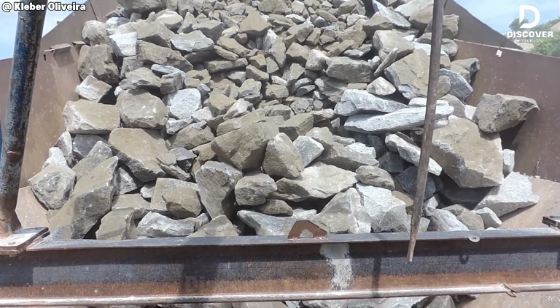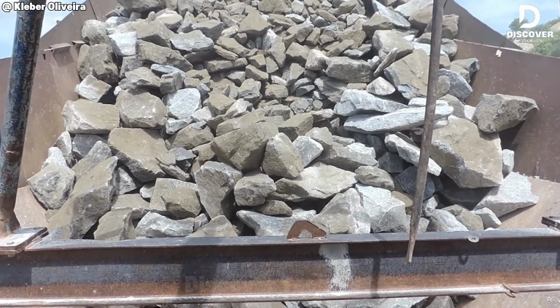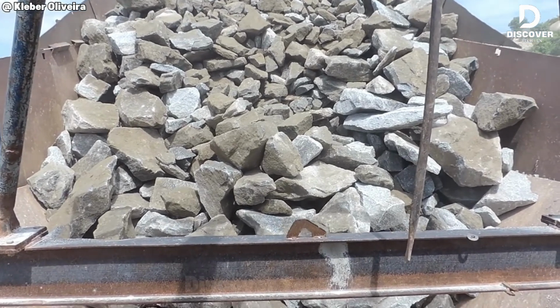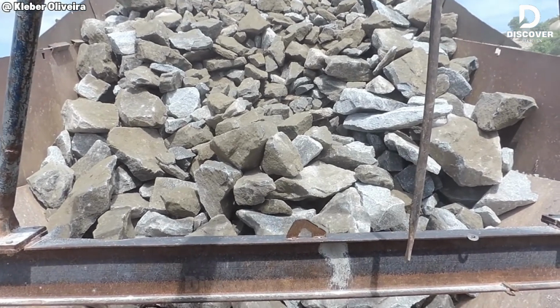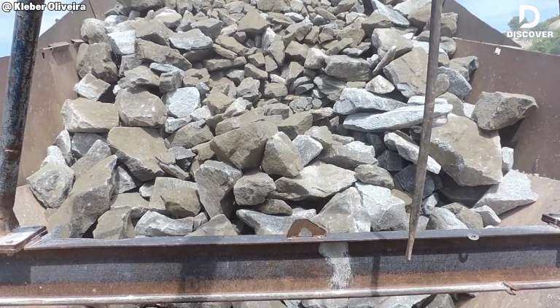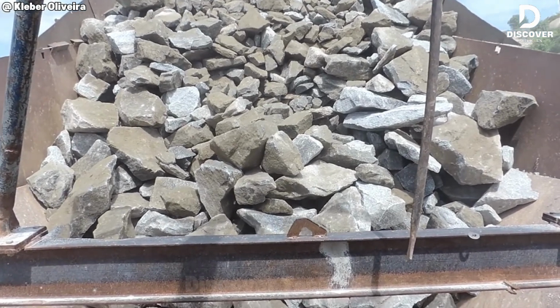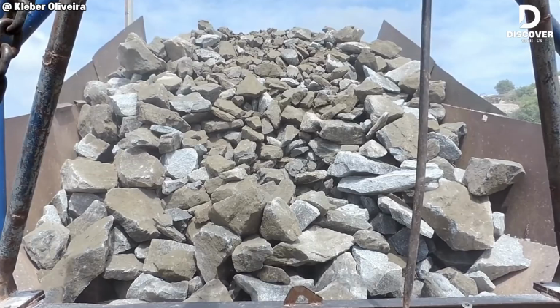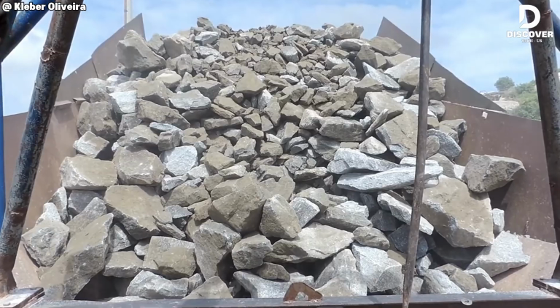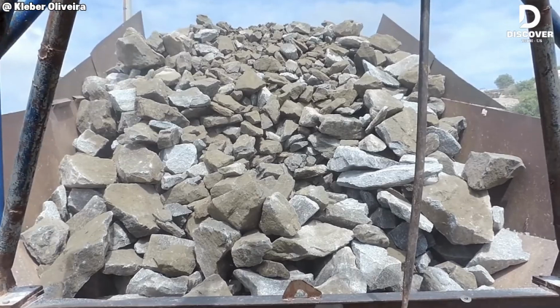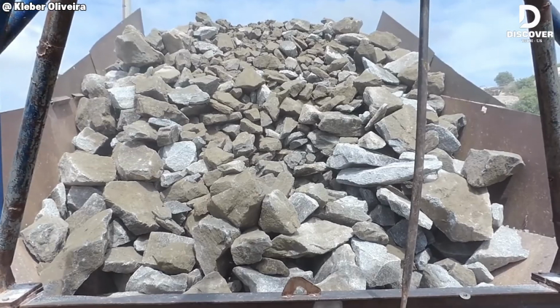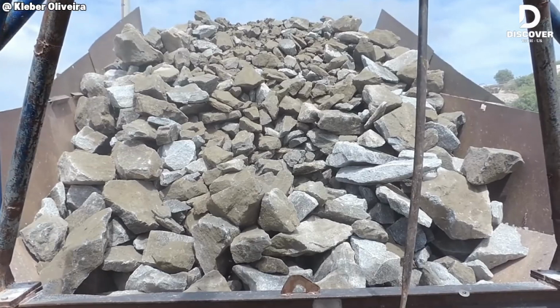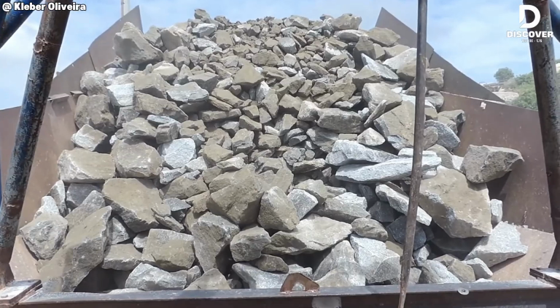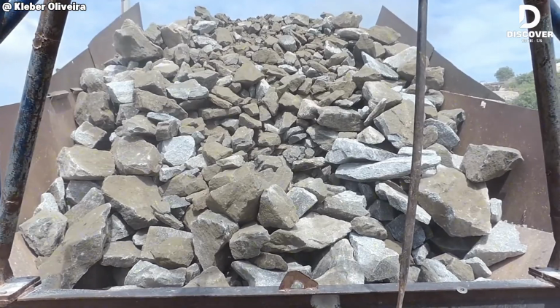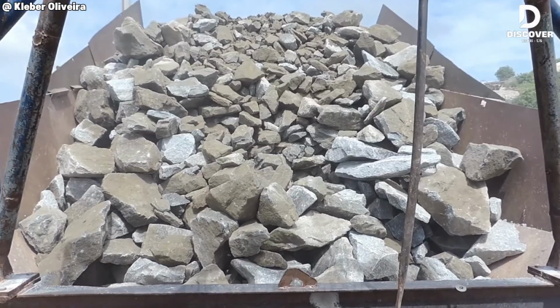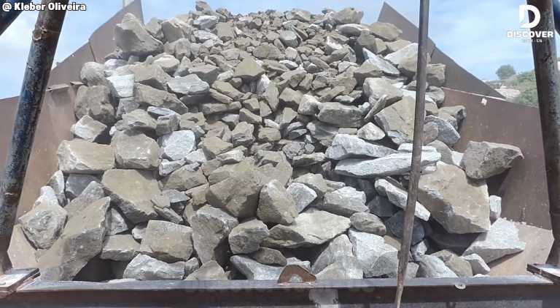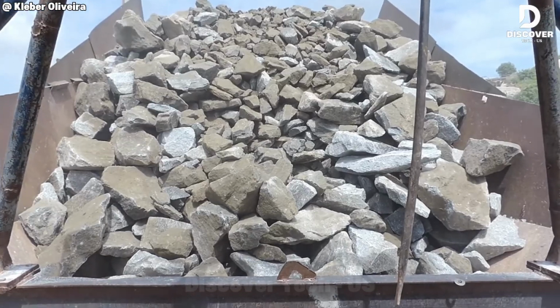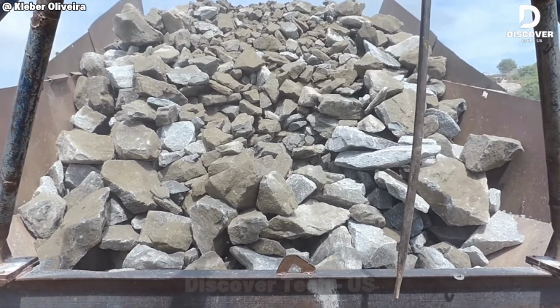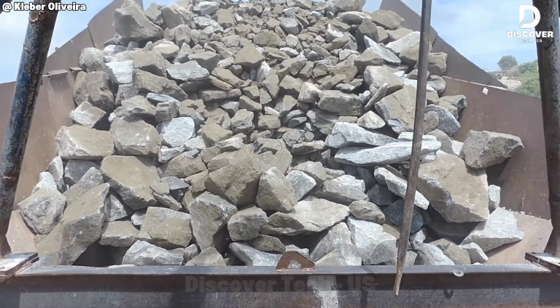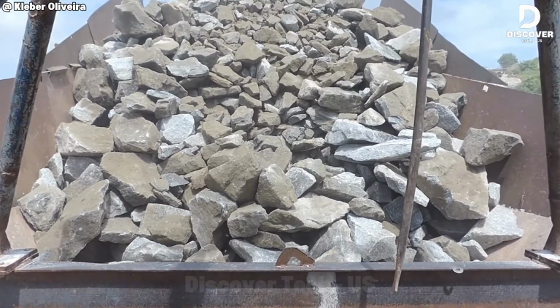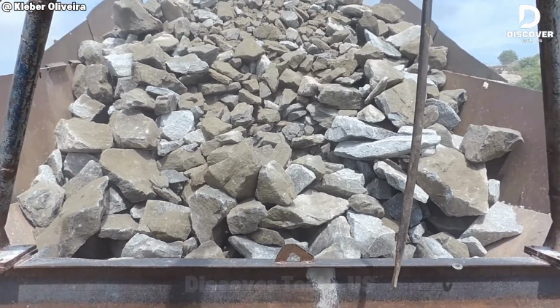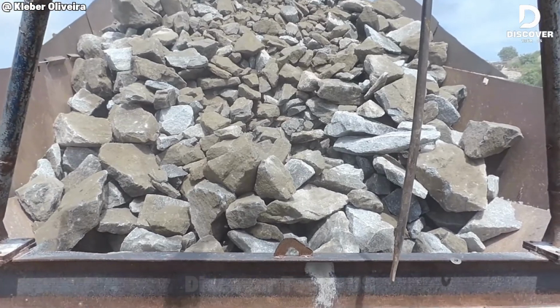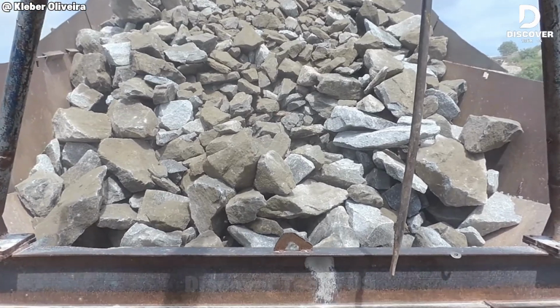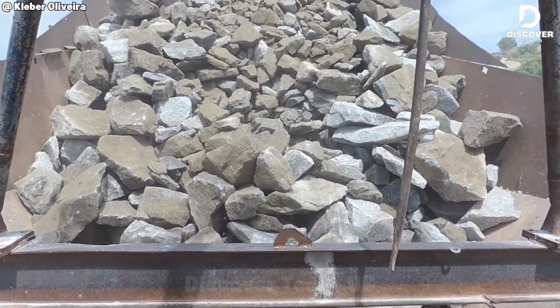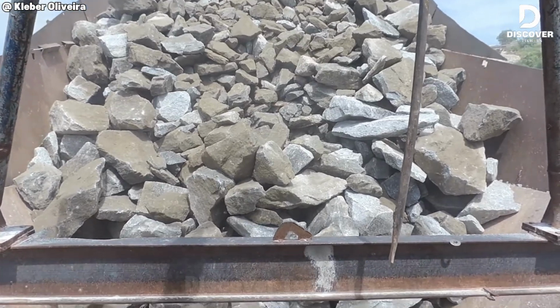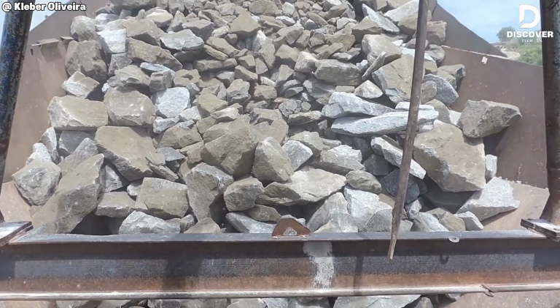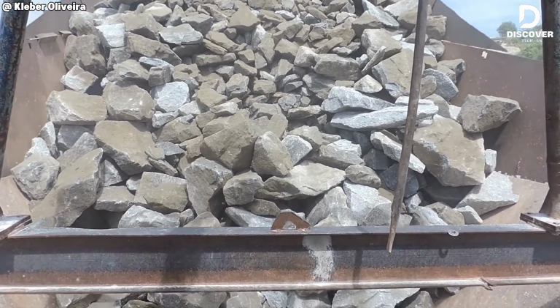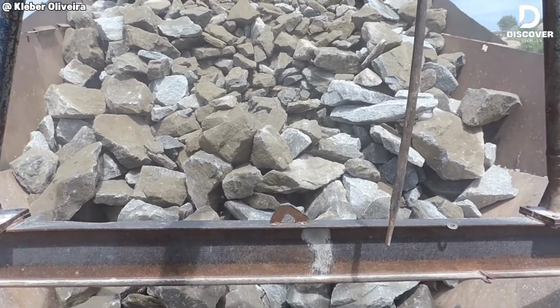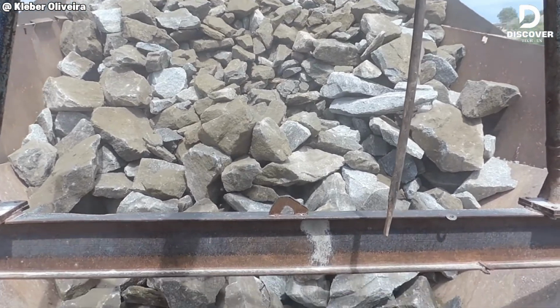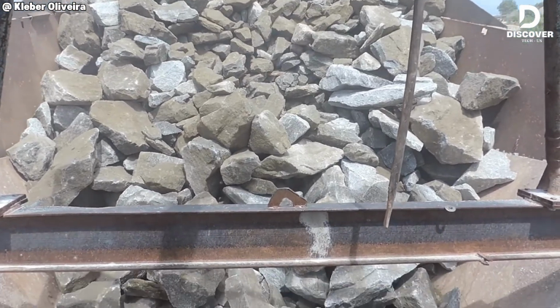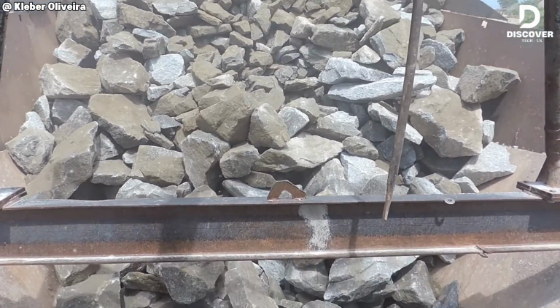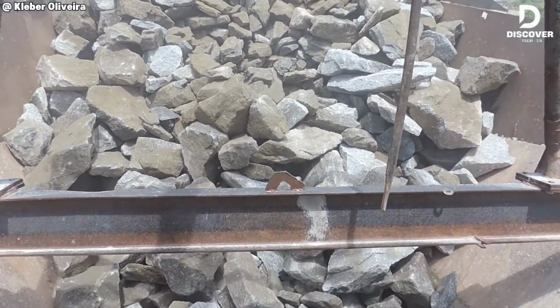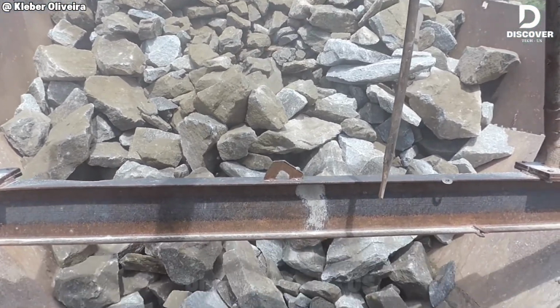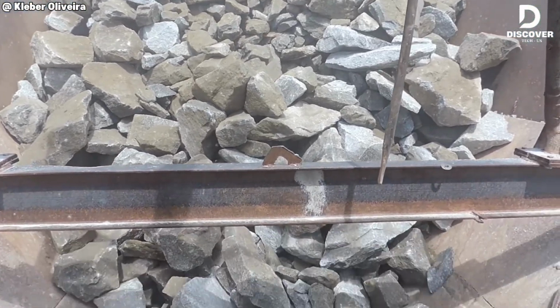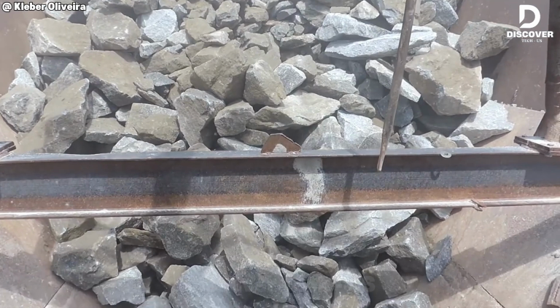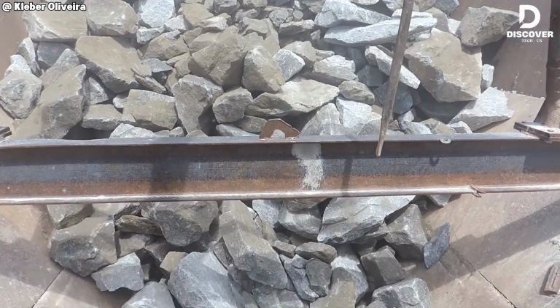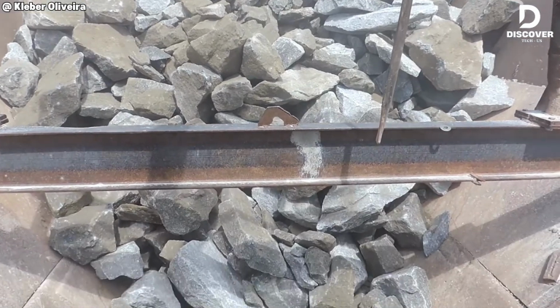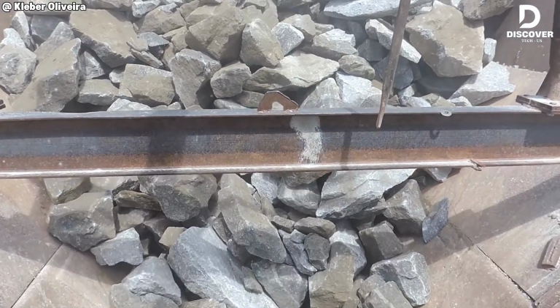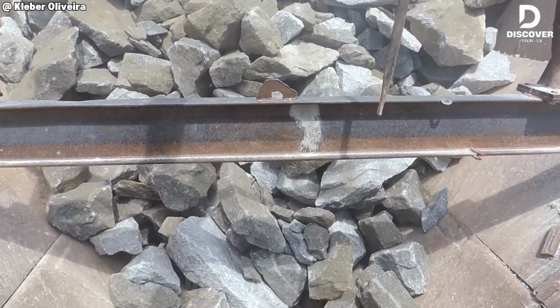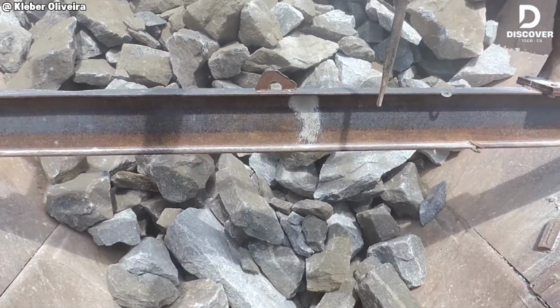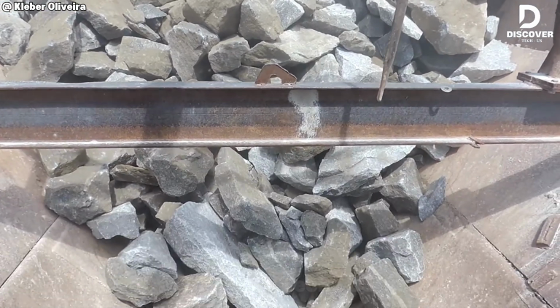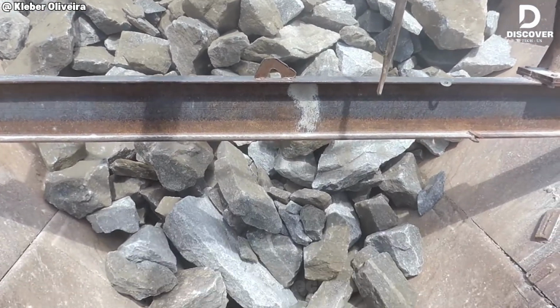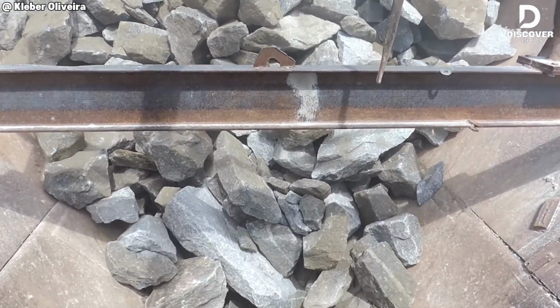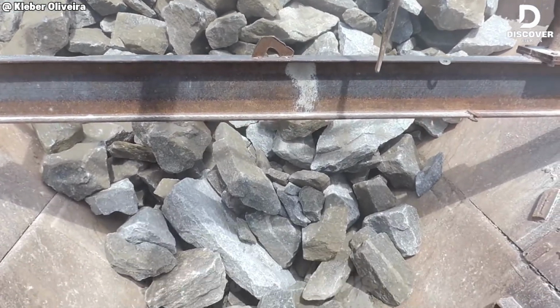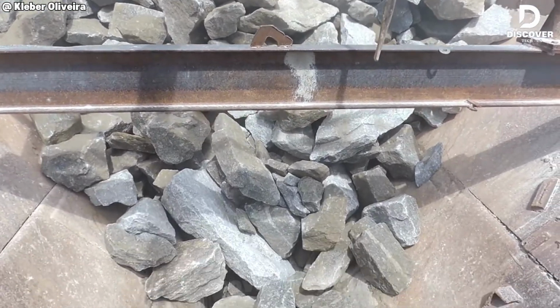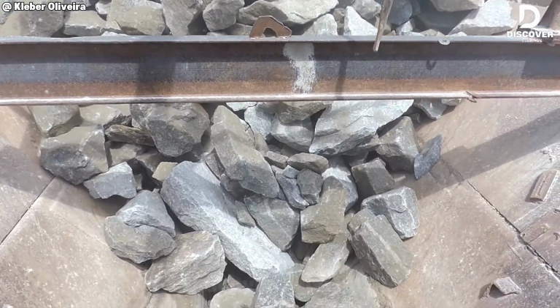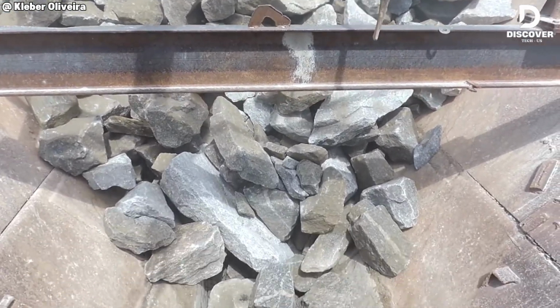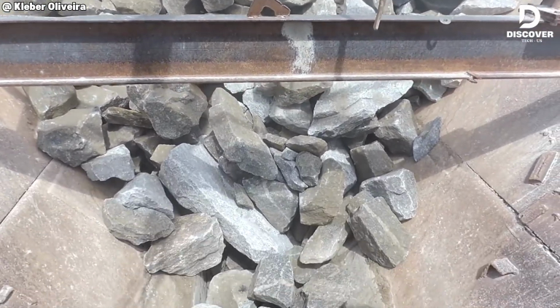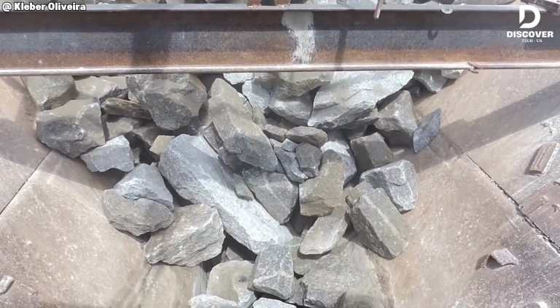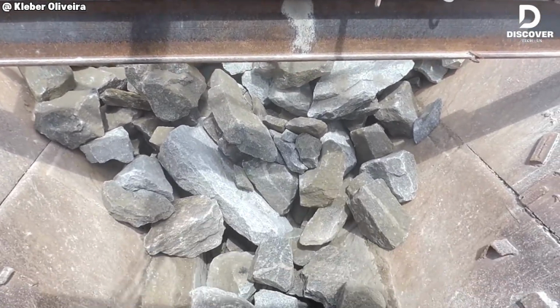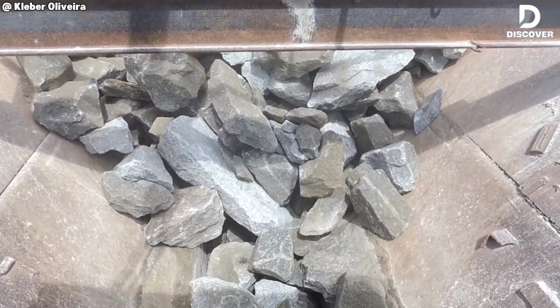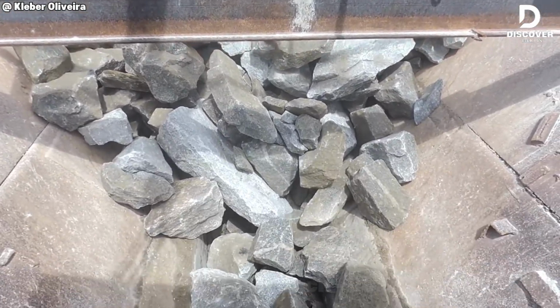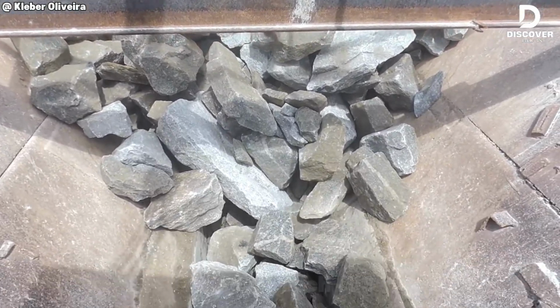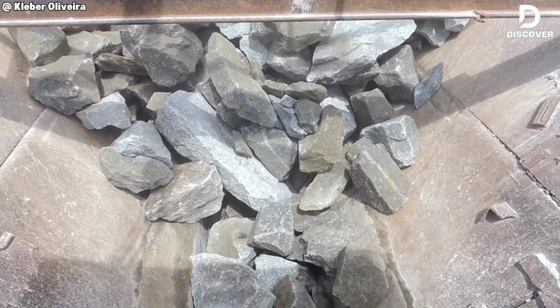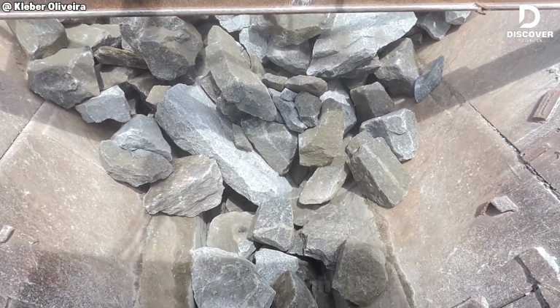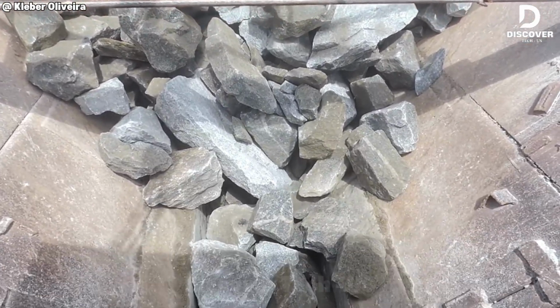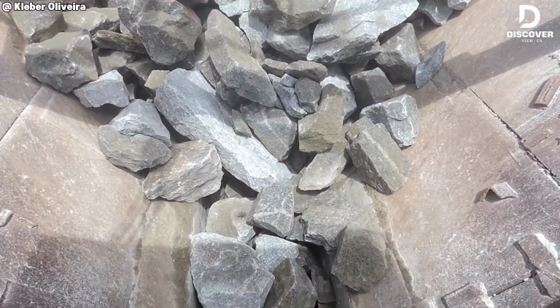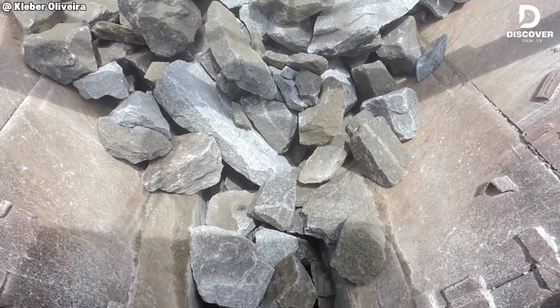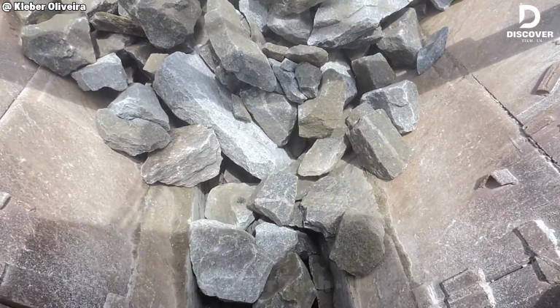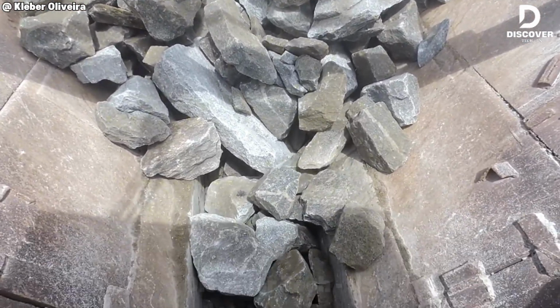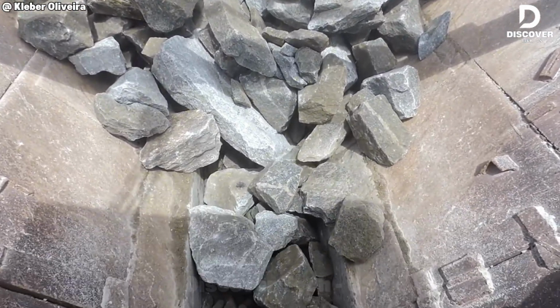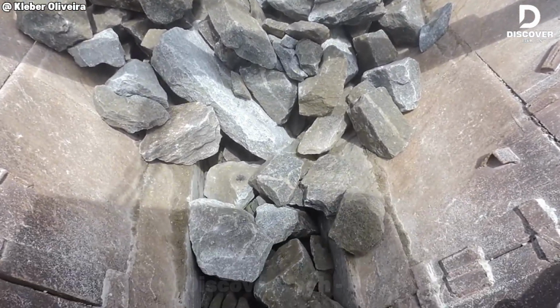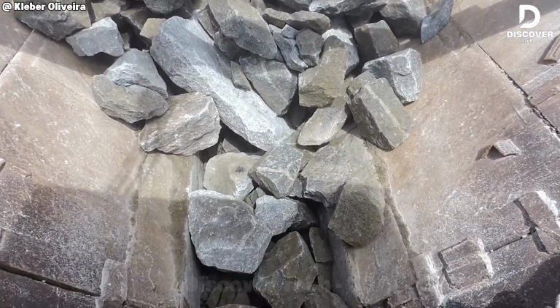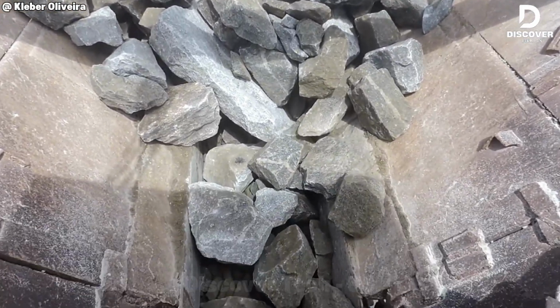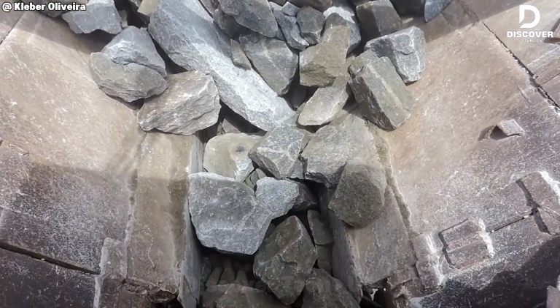Ore grinds under pressure, and the Rosal Mobile Crusher orchestrates it all into a gritty rhythm of controlled force.